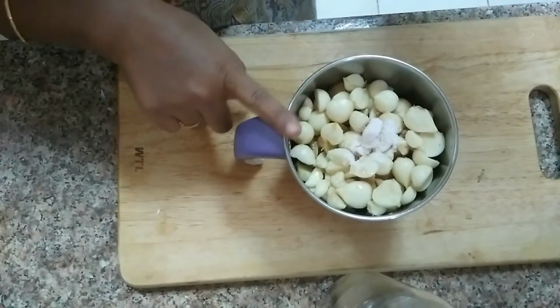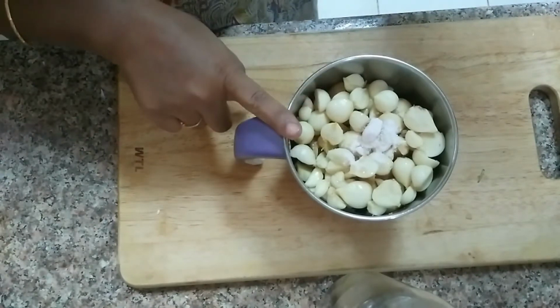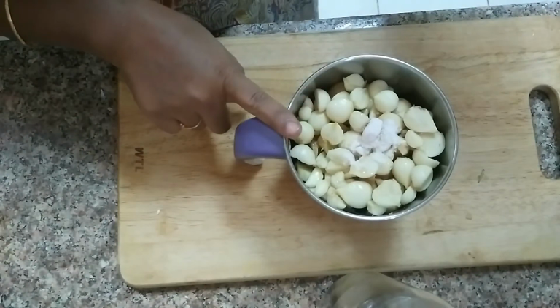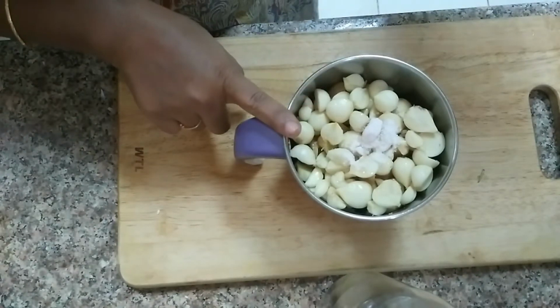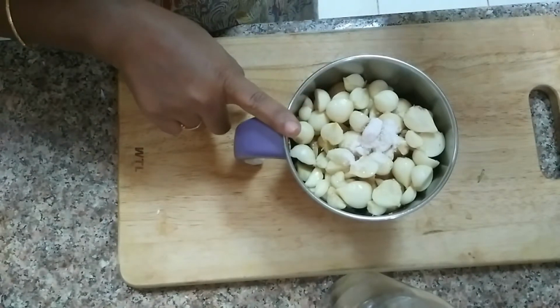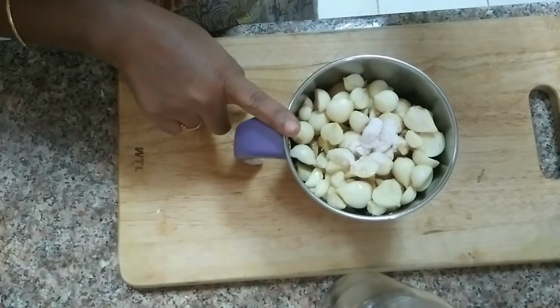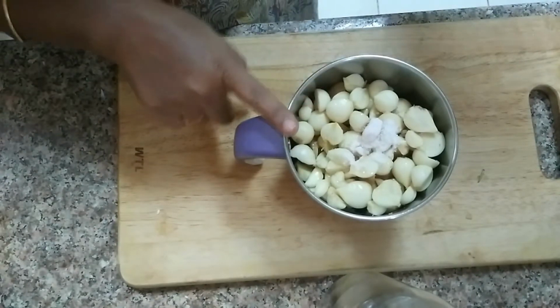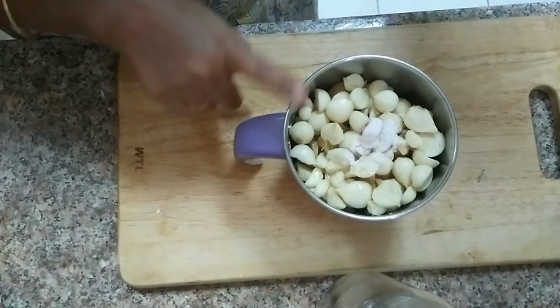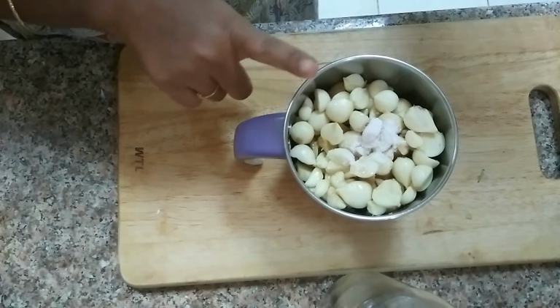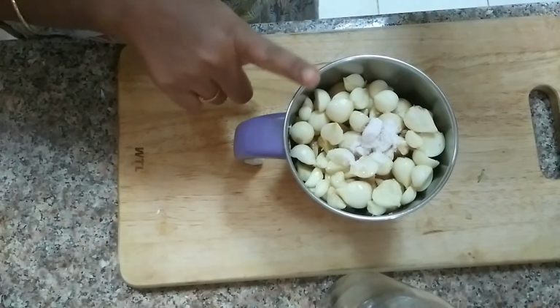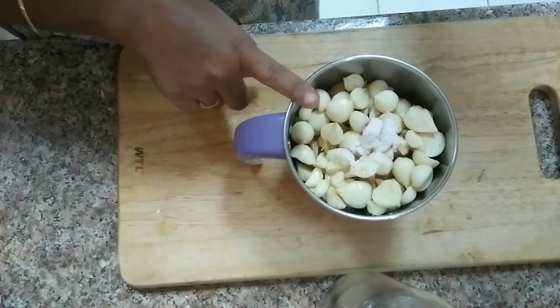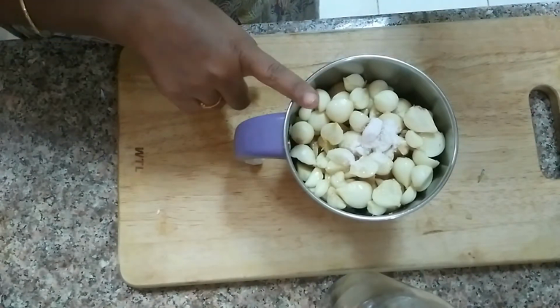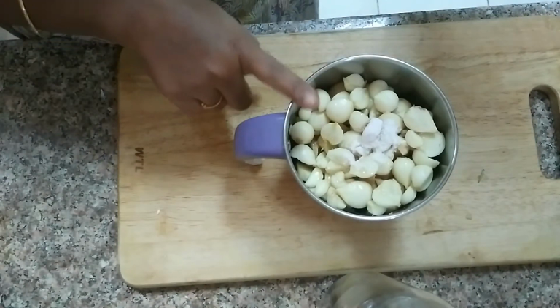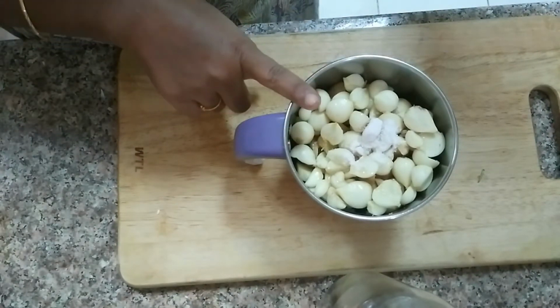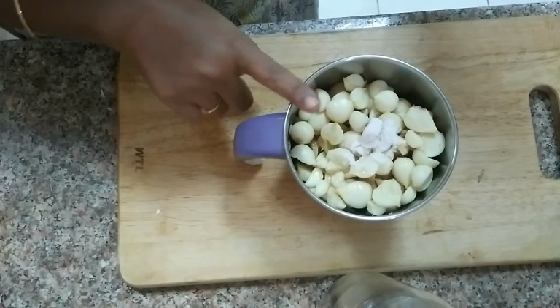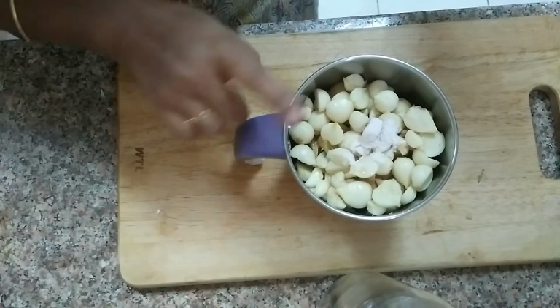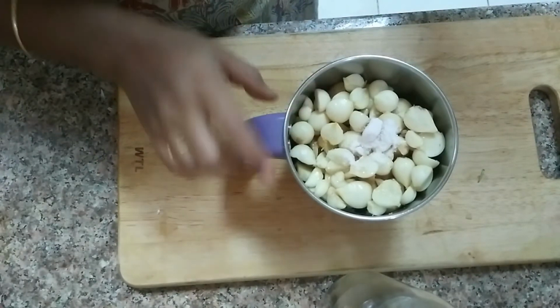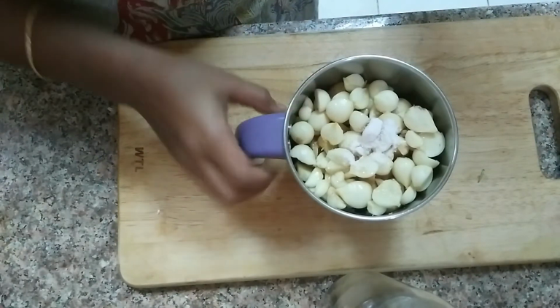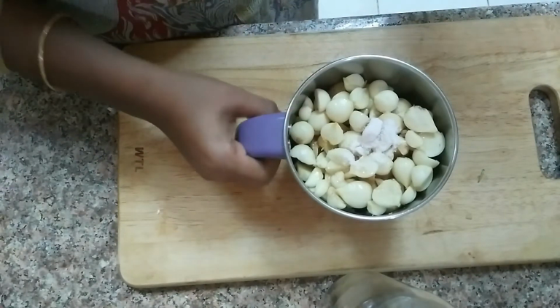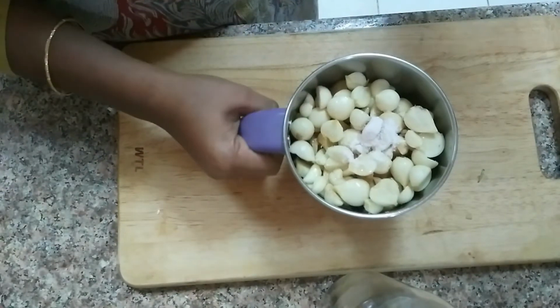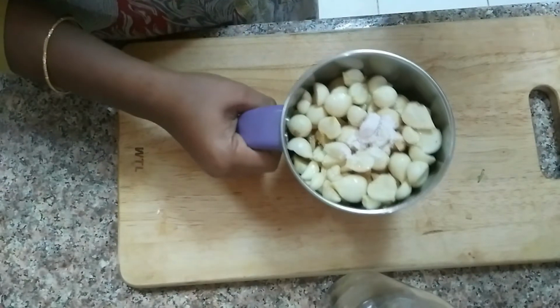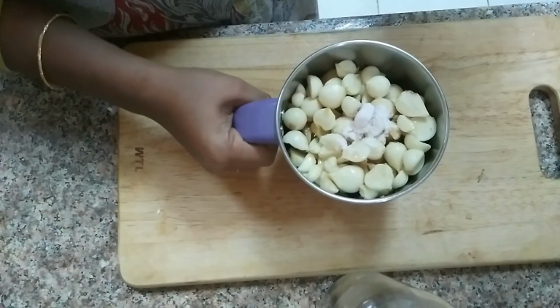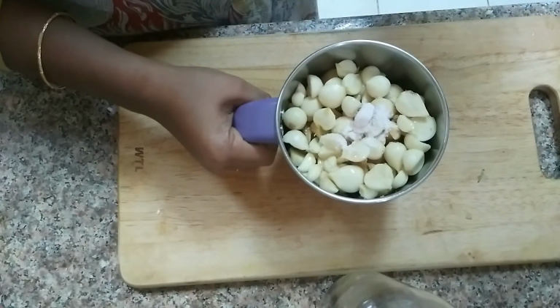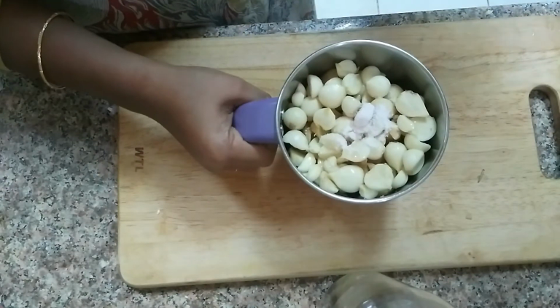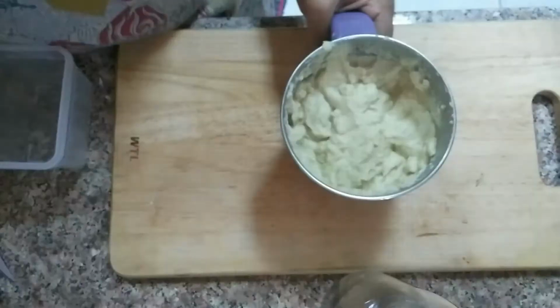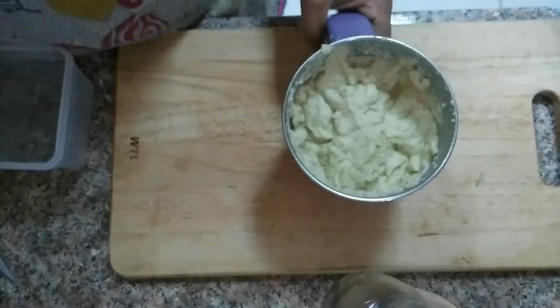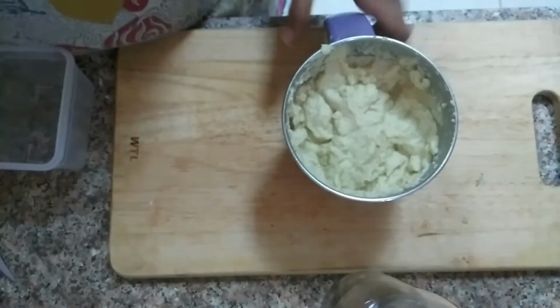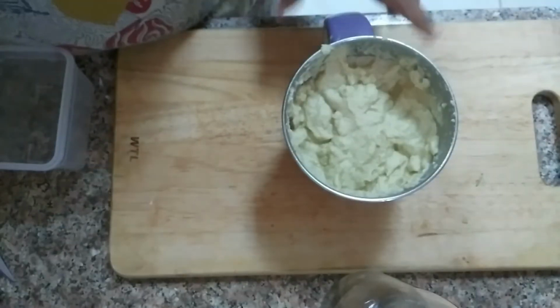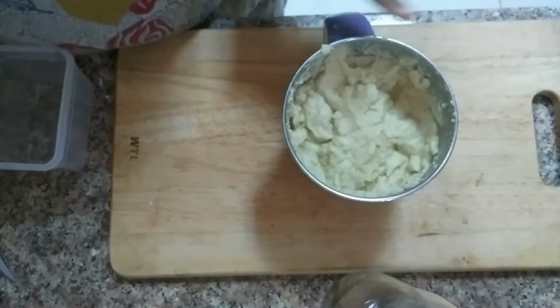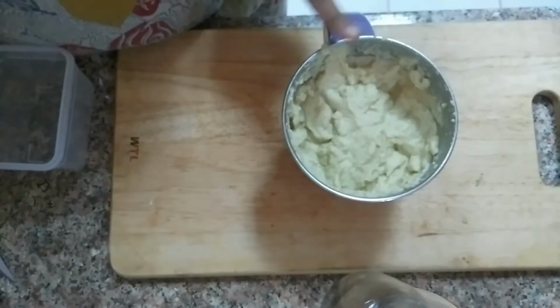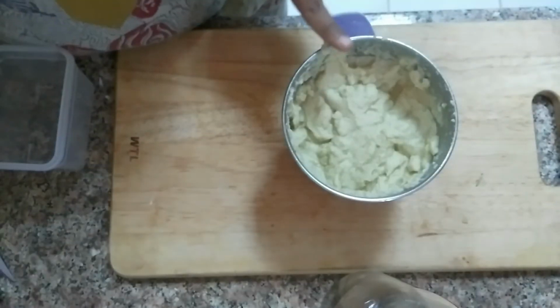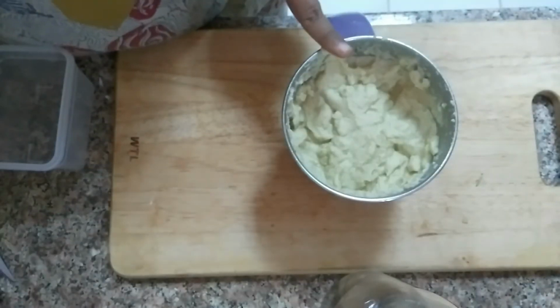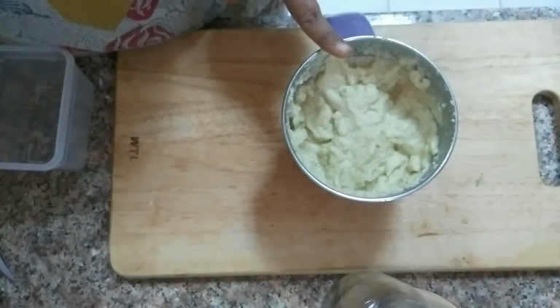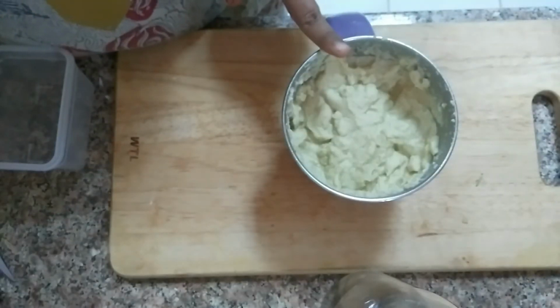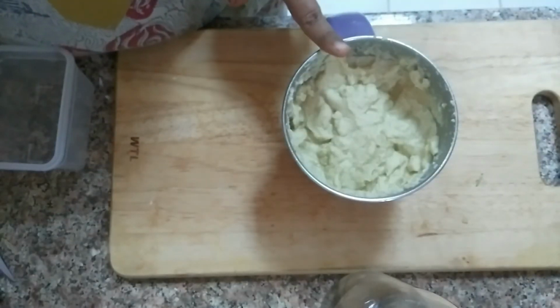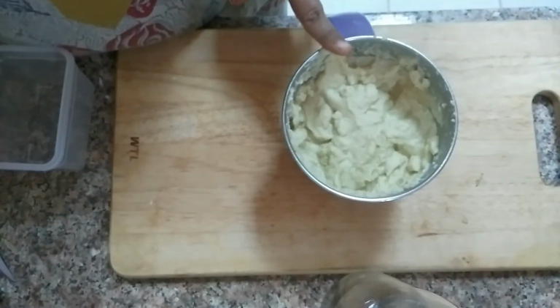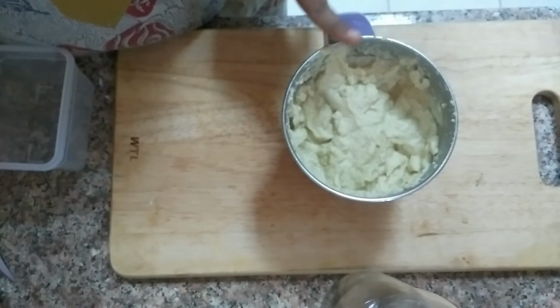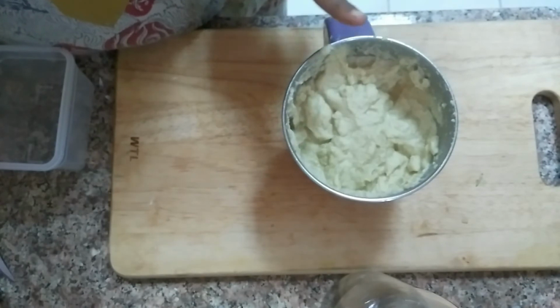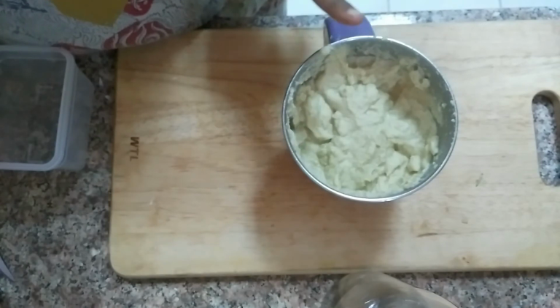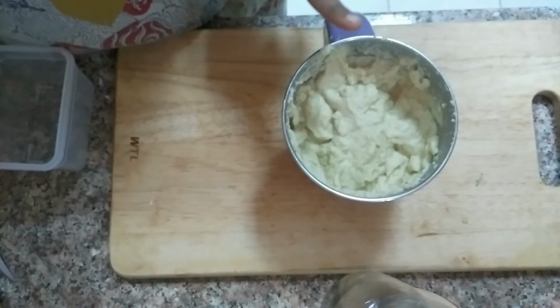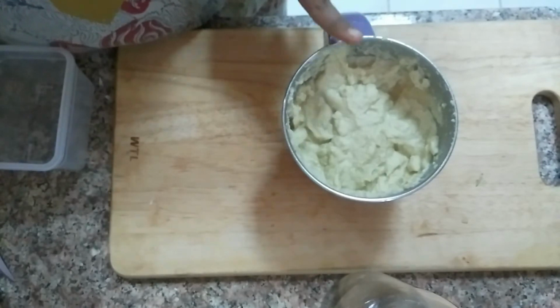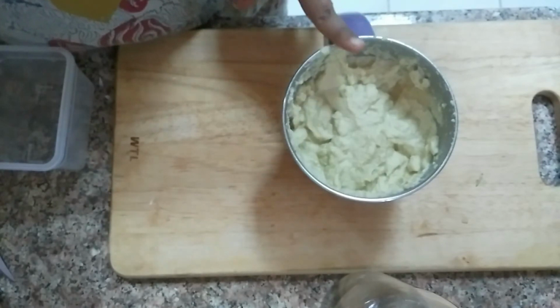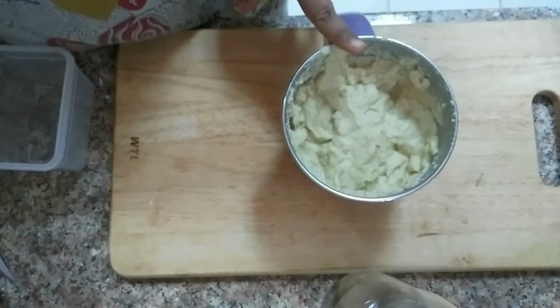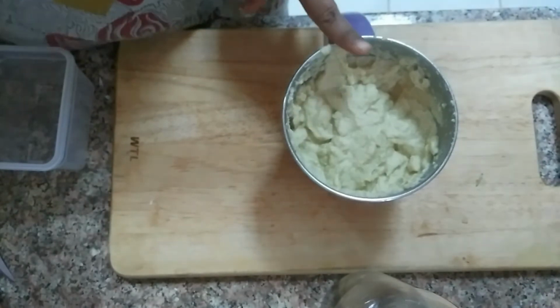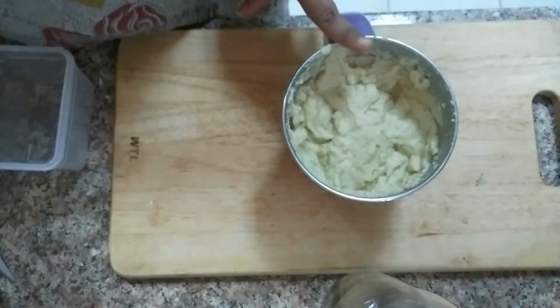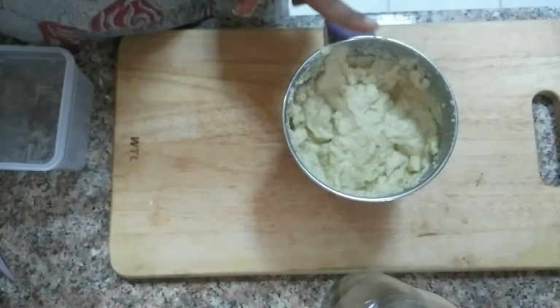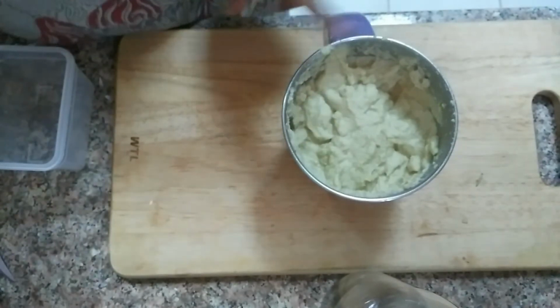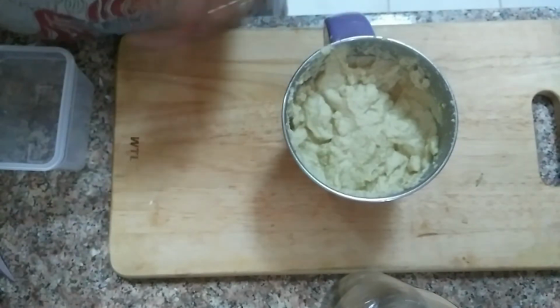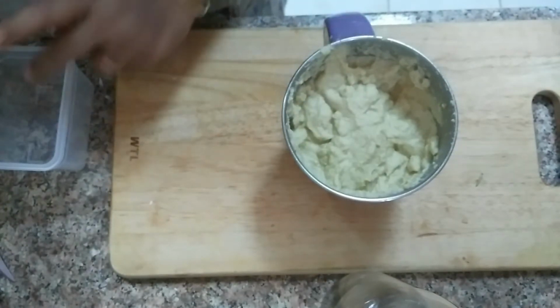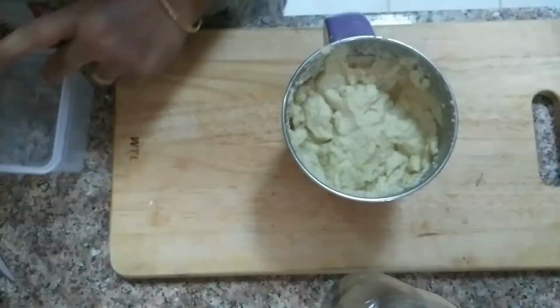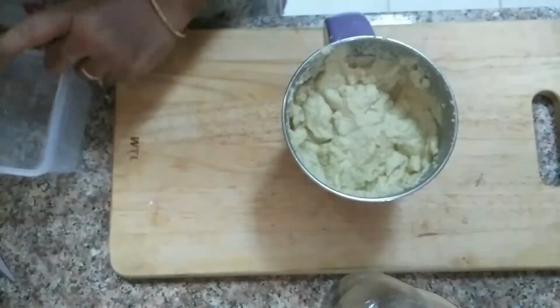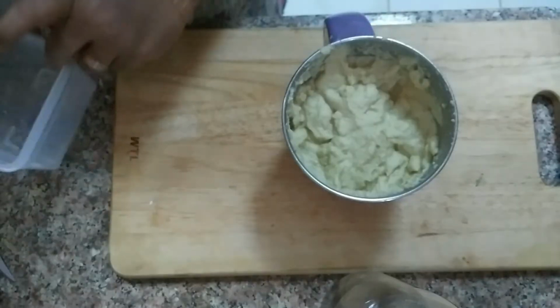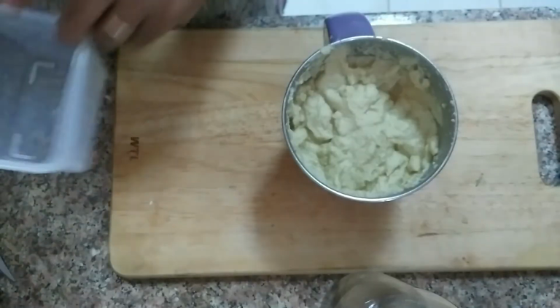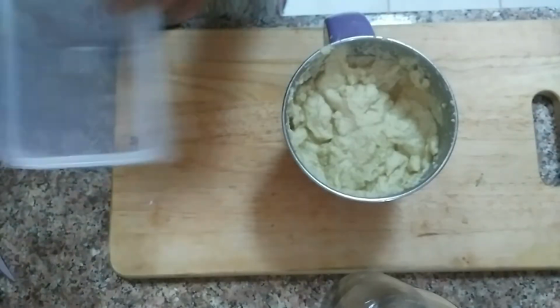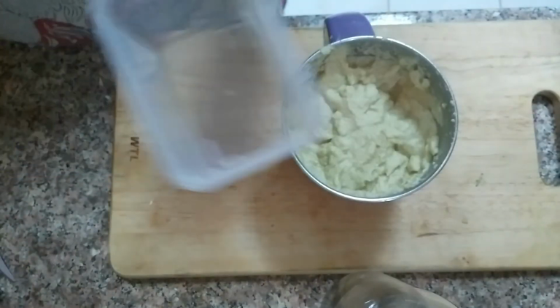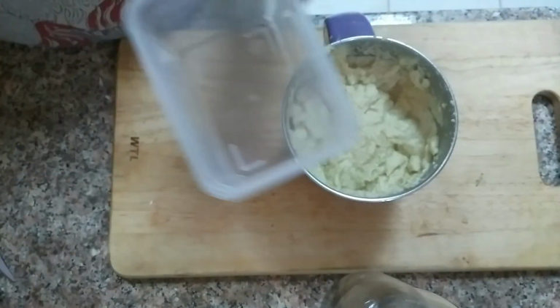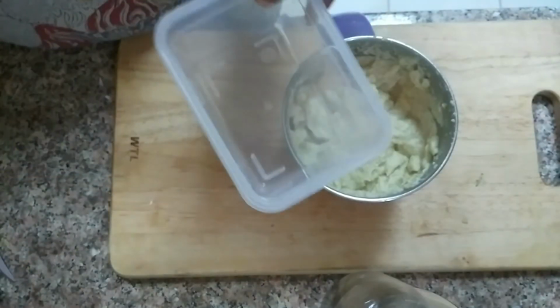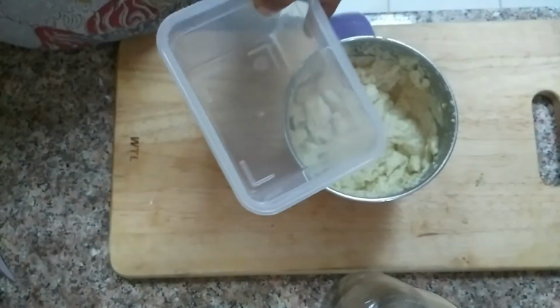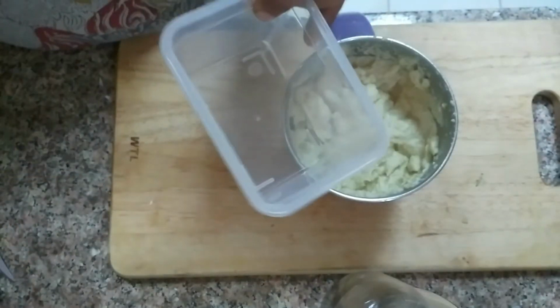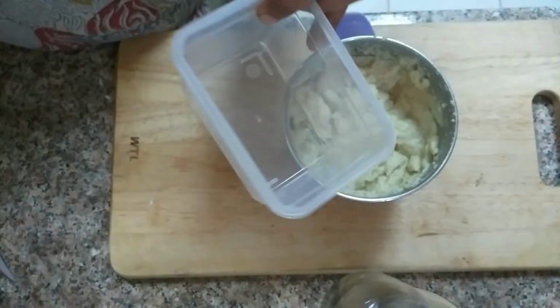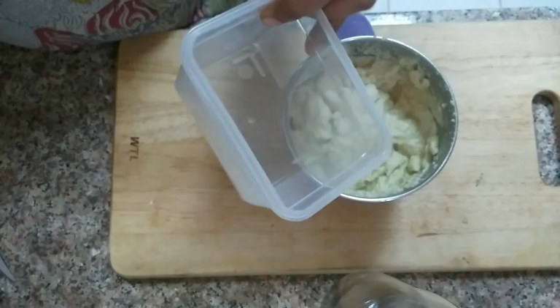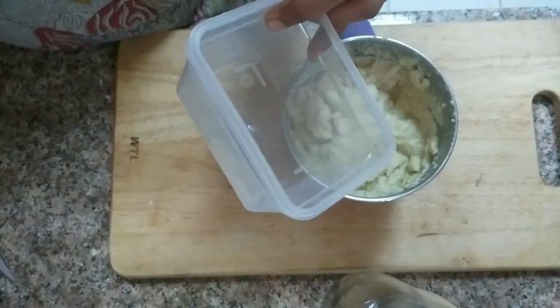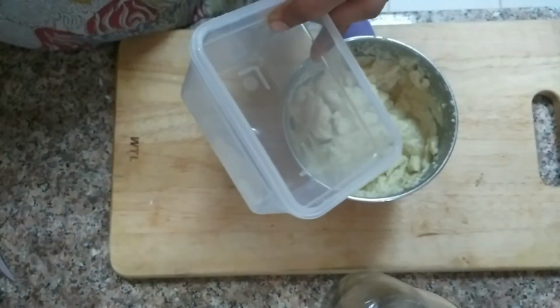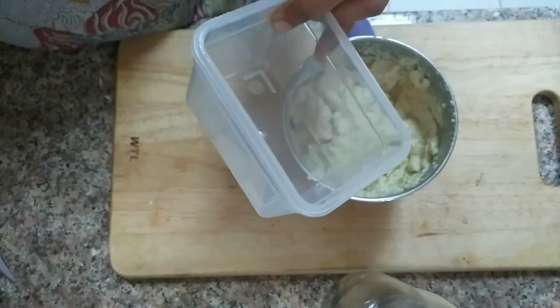It is not as good. We will transfer it in a container.